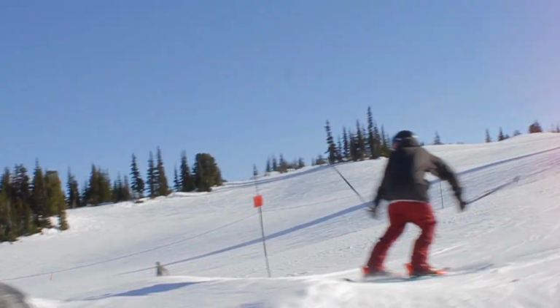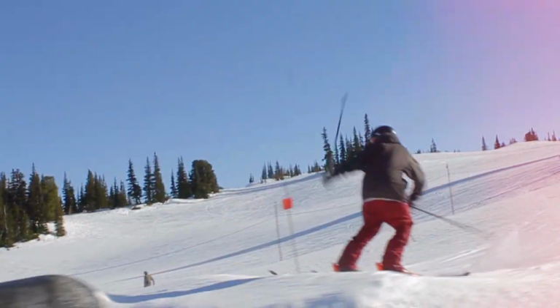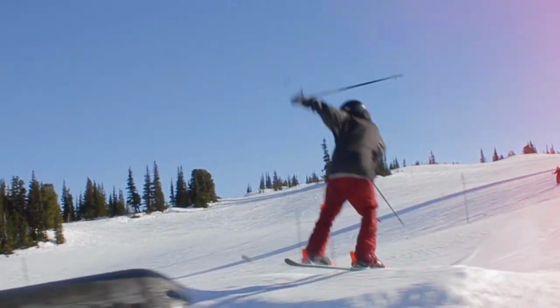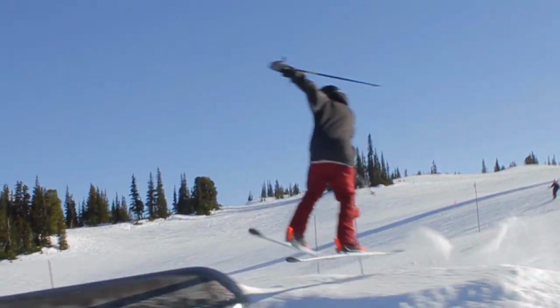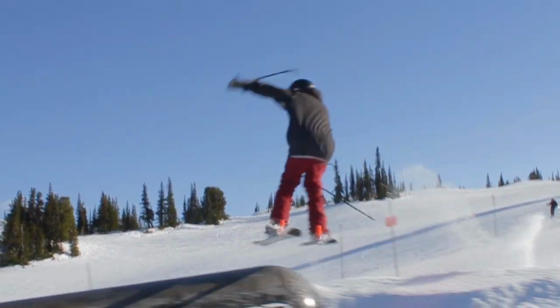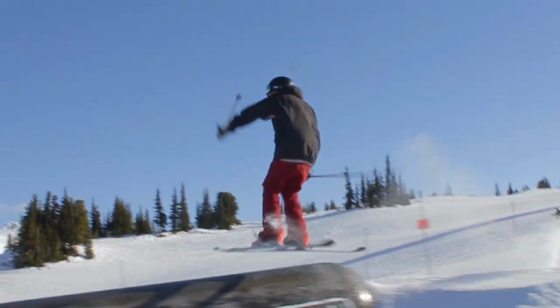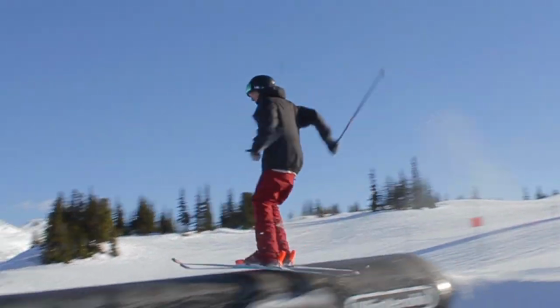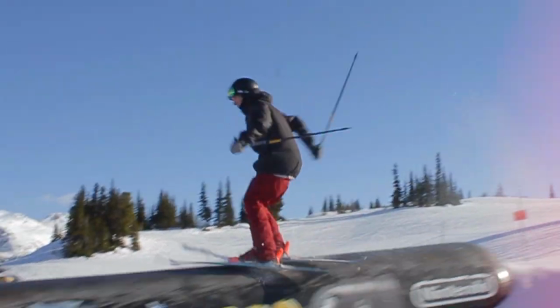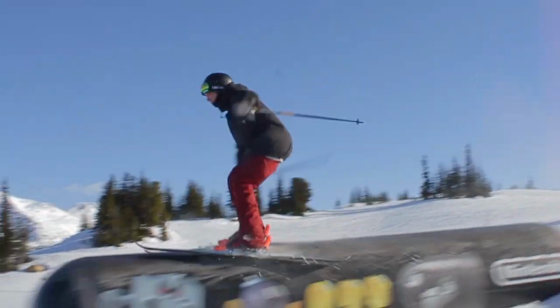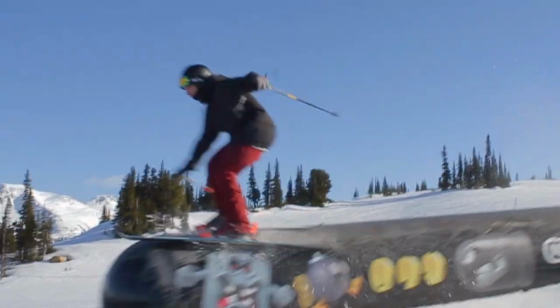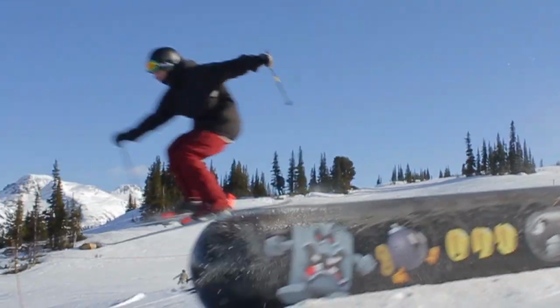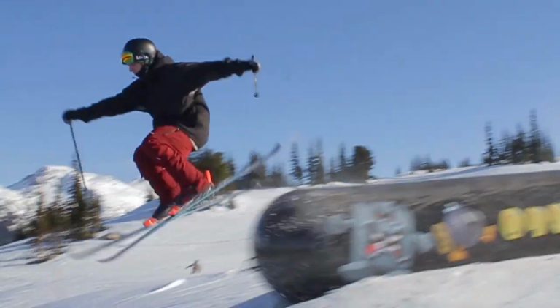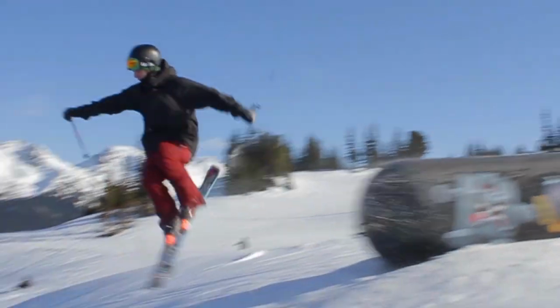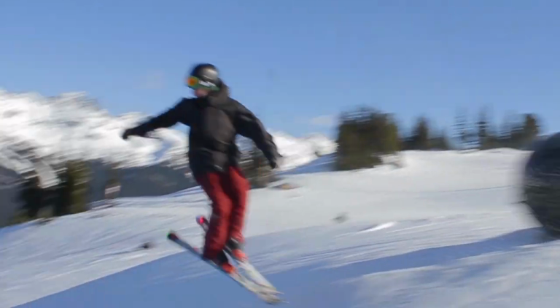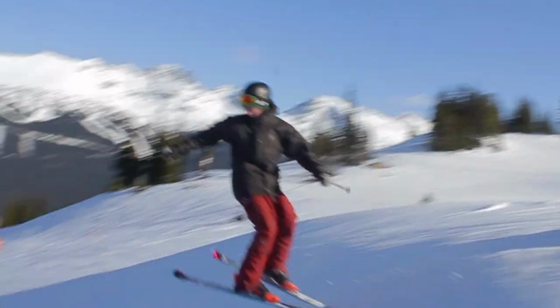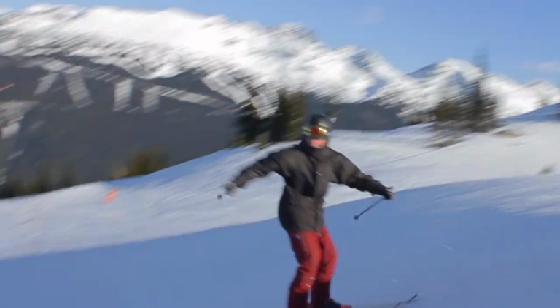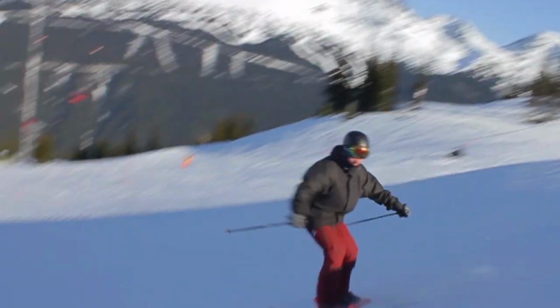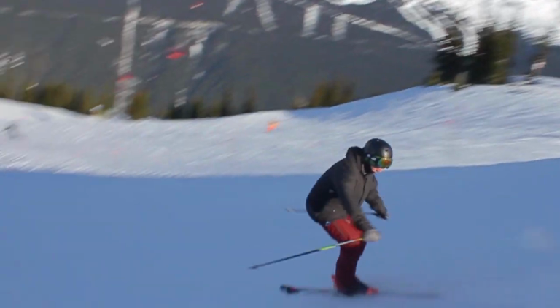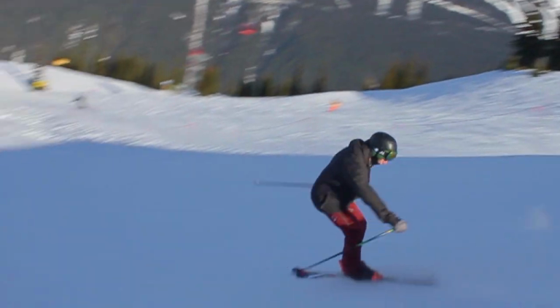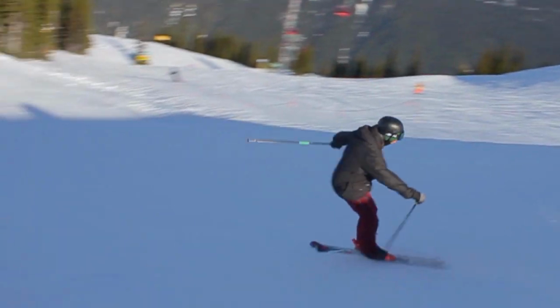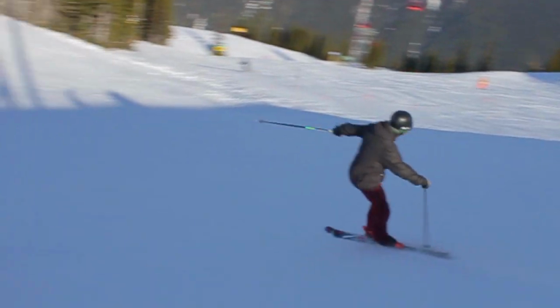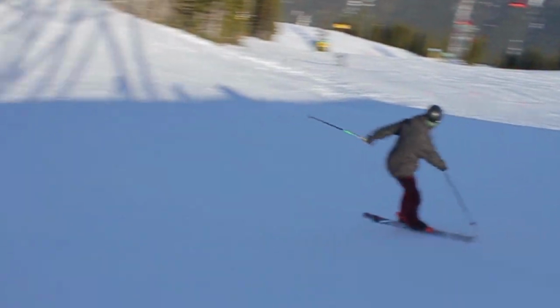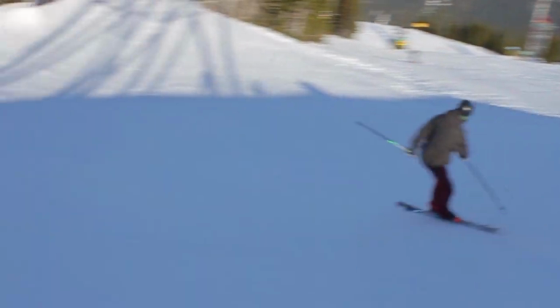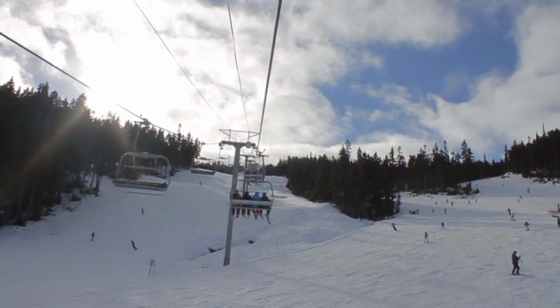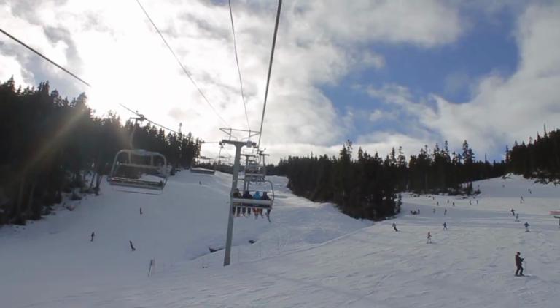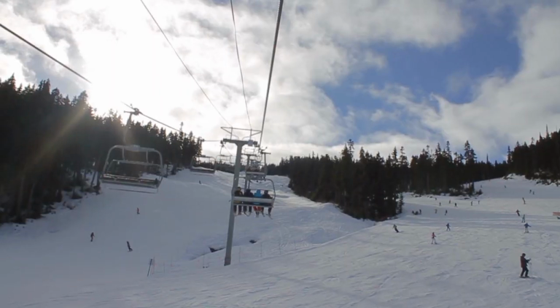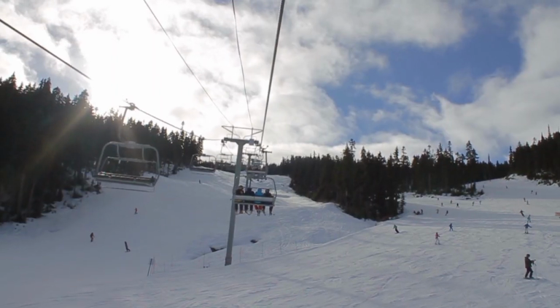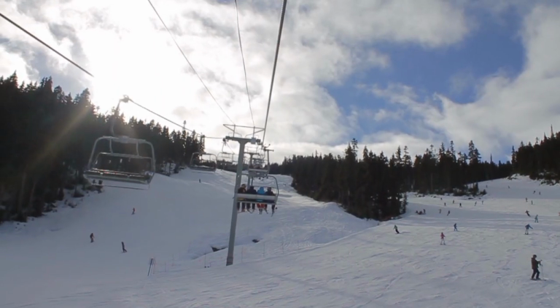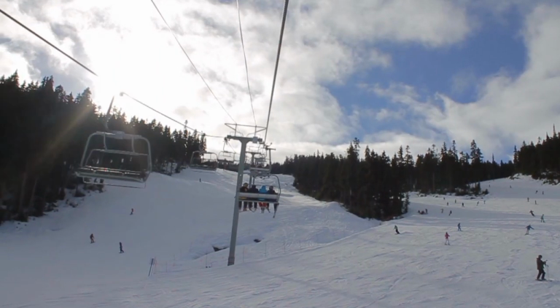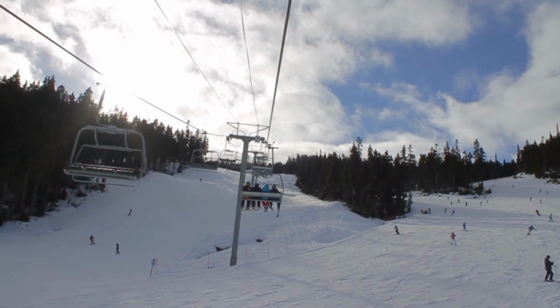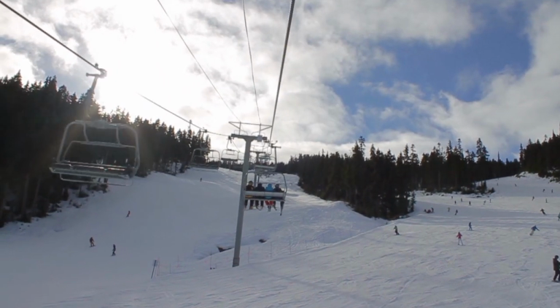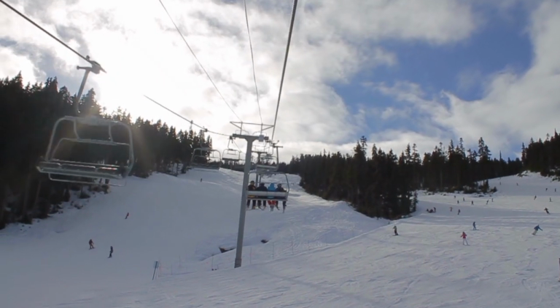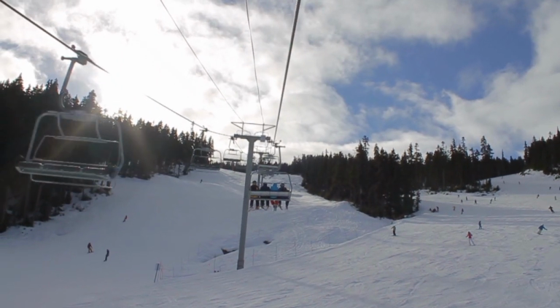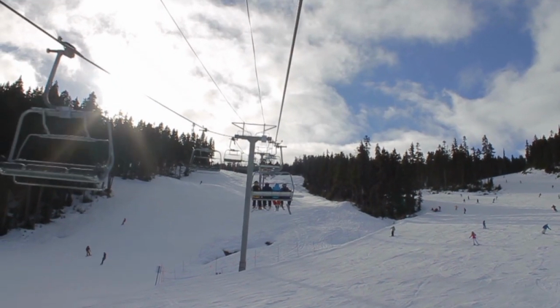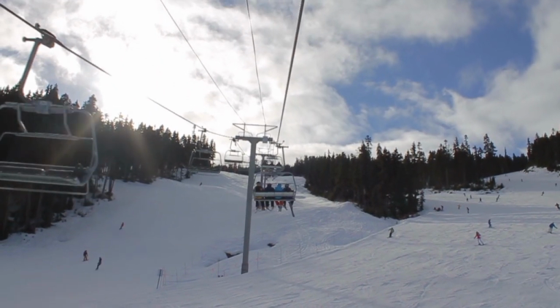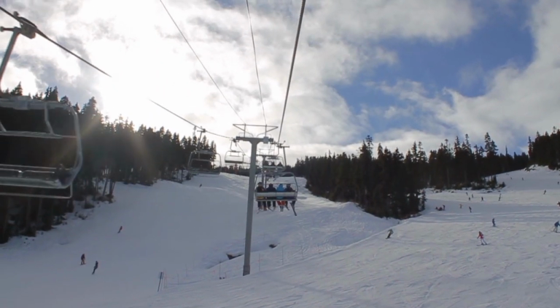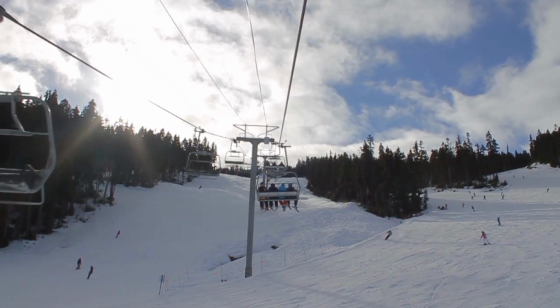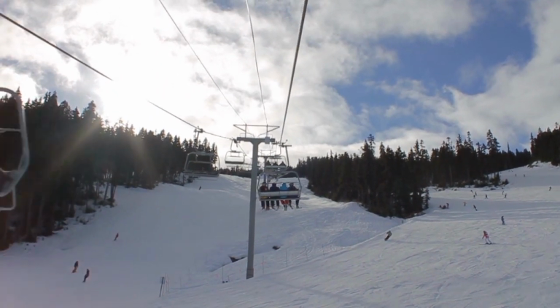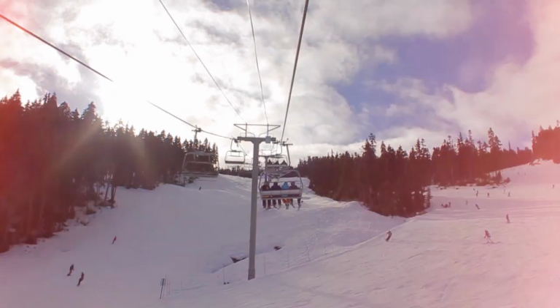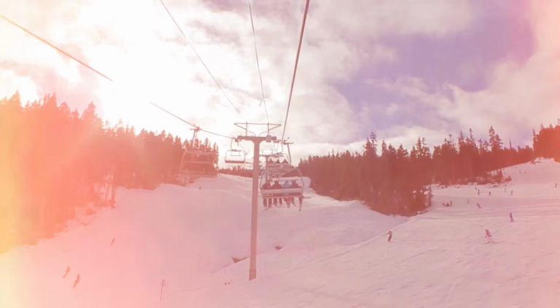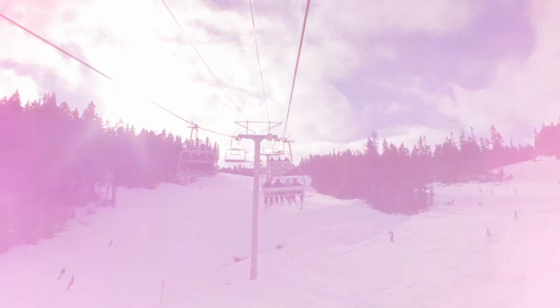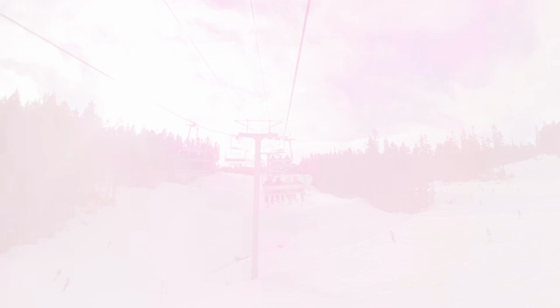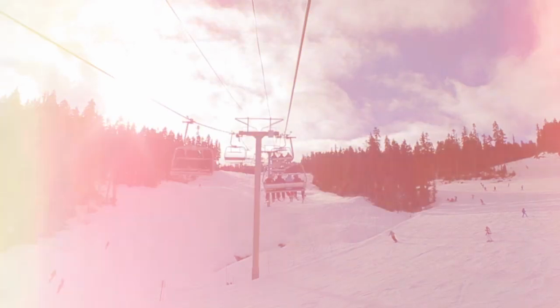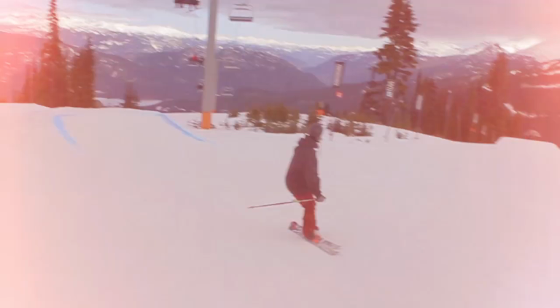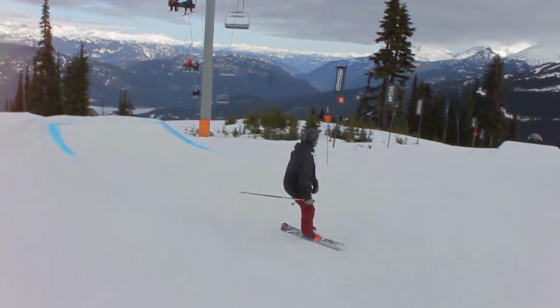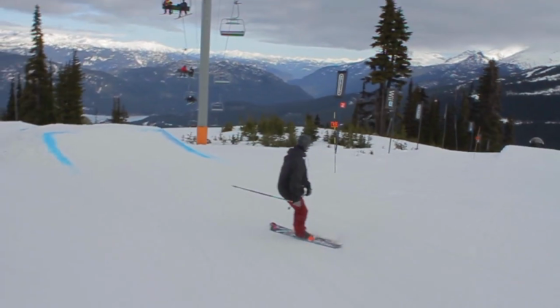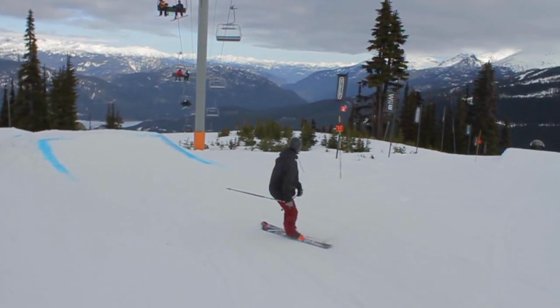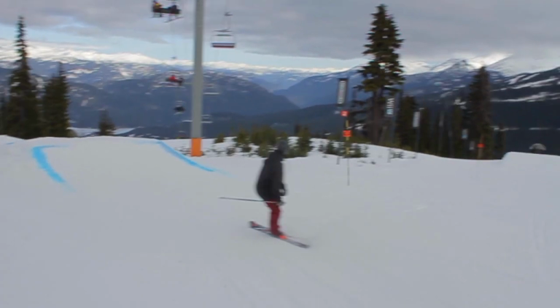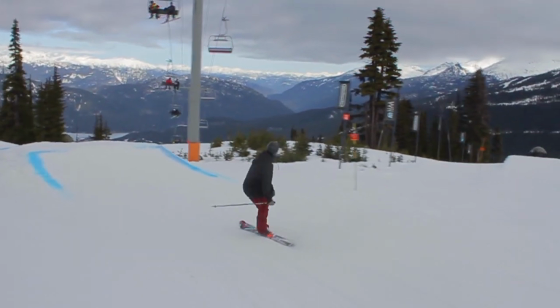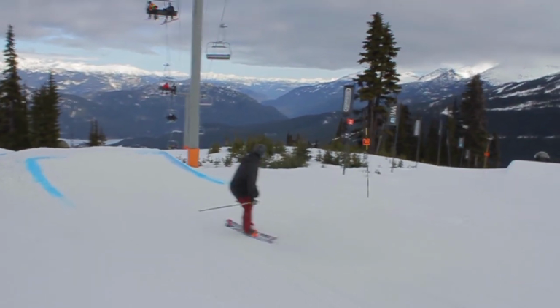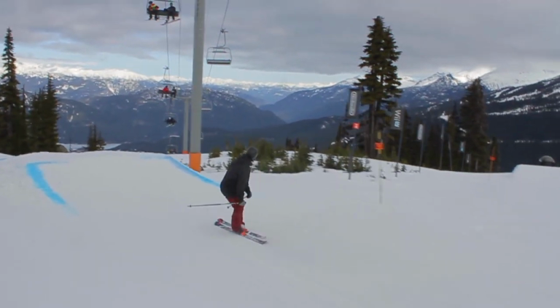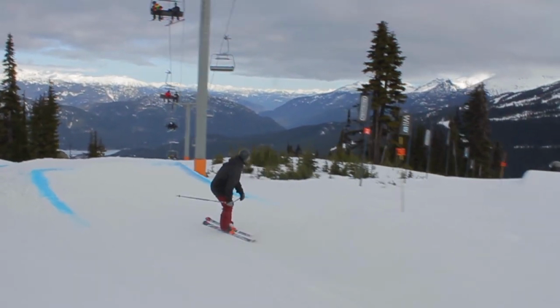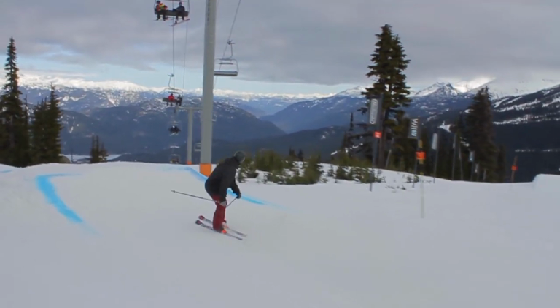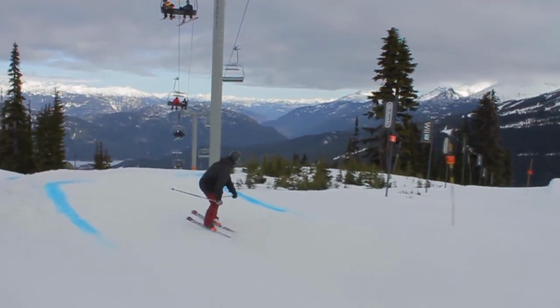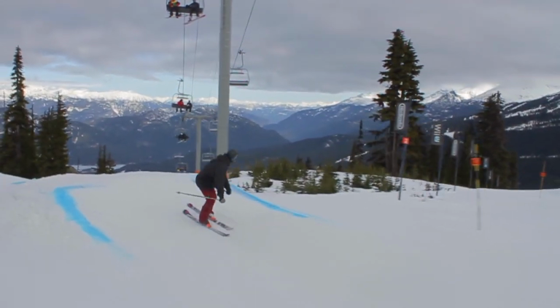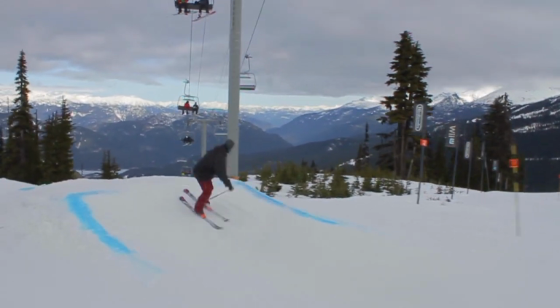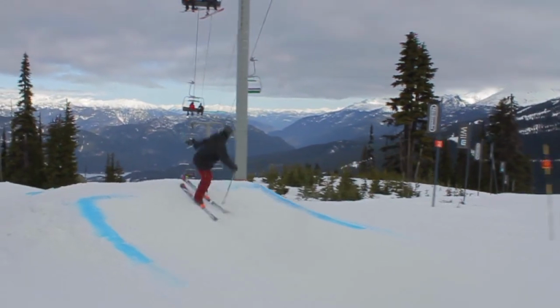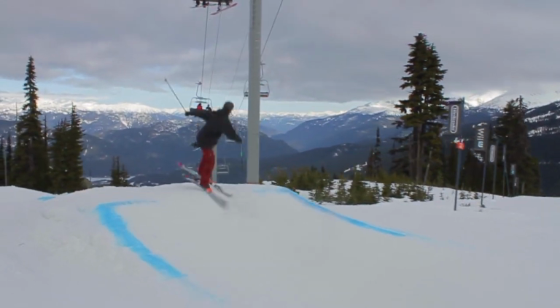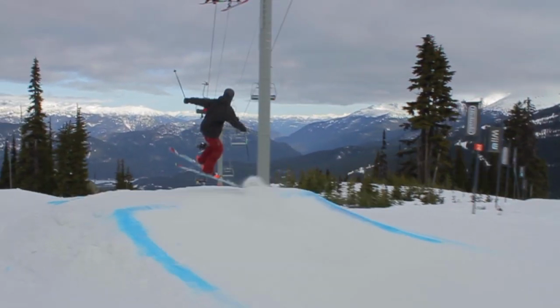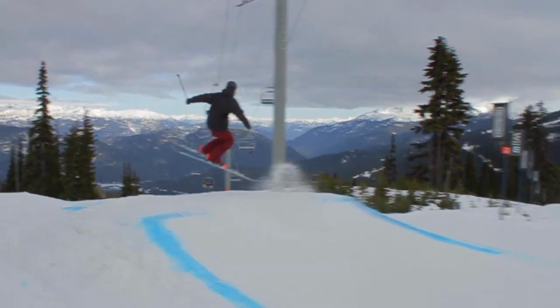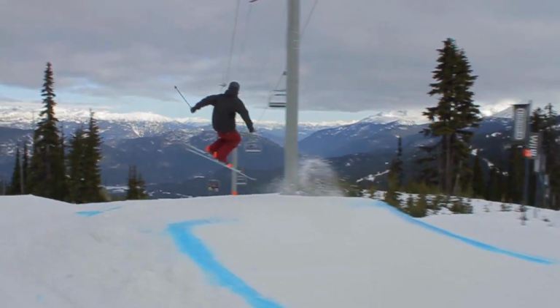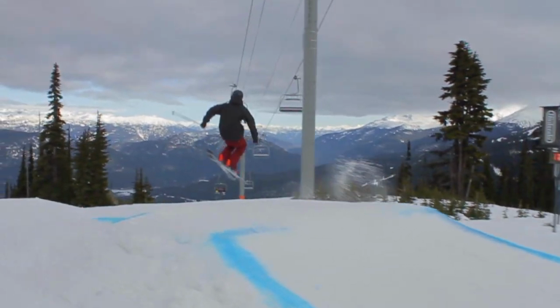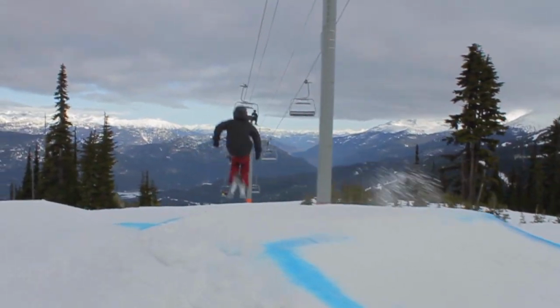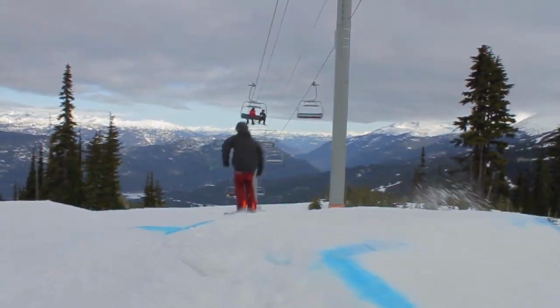Hi, I'm Aaron Stein with SkiAddiction.com. We're here today in the Whistler Terrain Park. In this video, we're going to be working on Switch 180s.